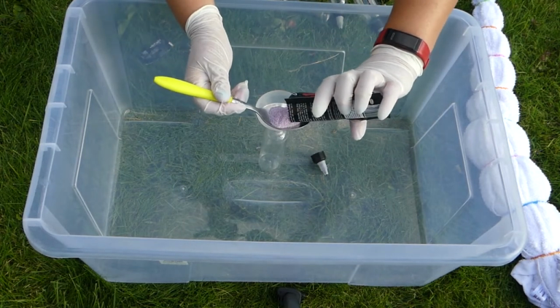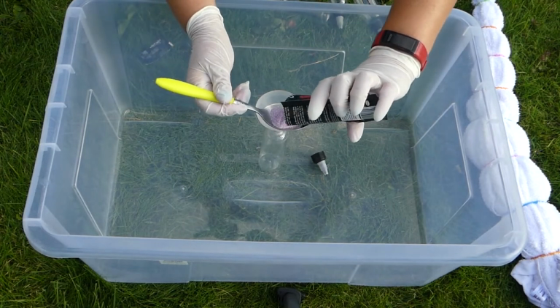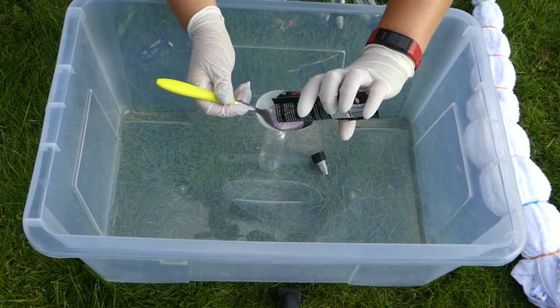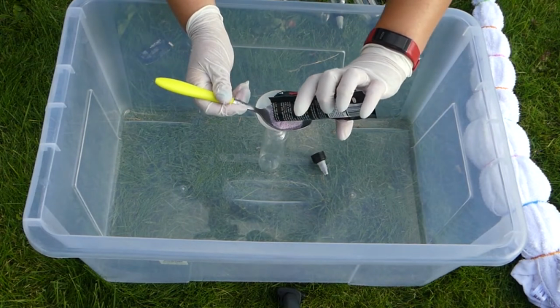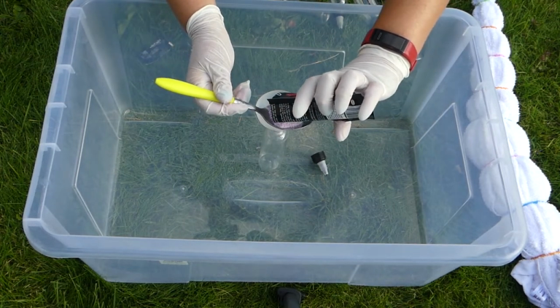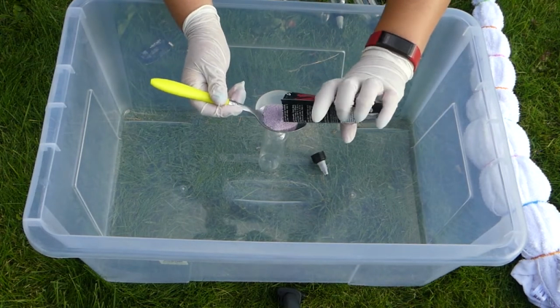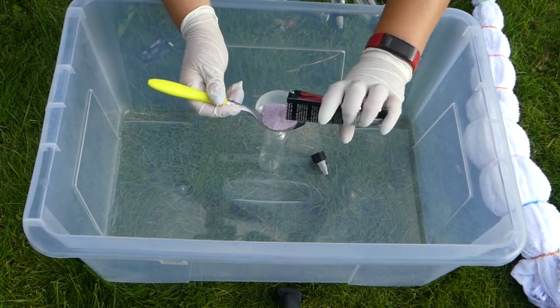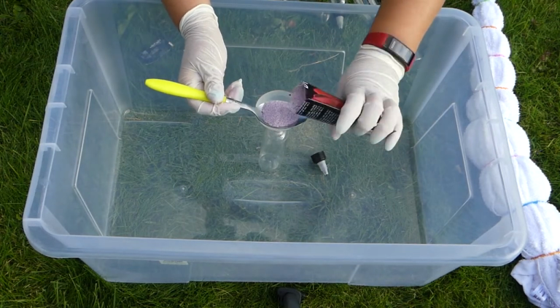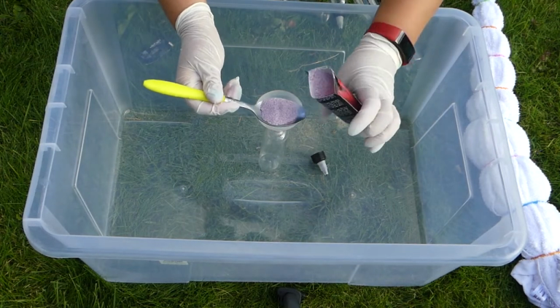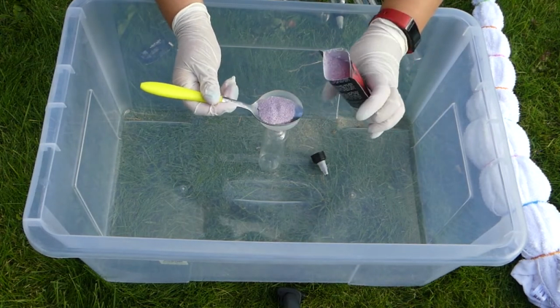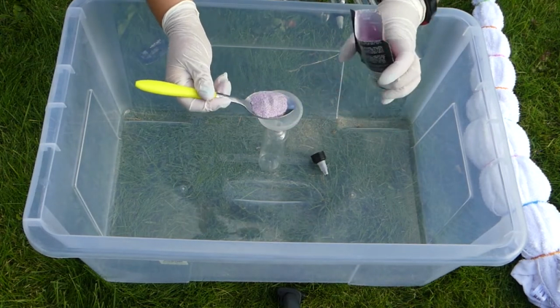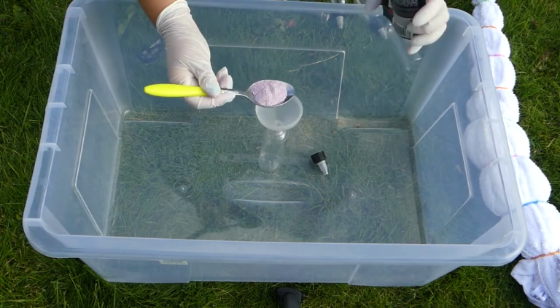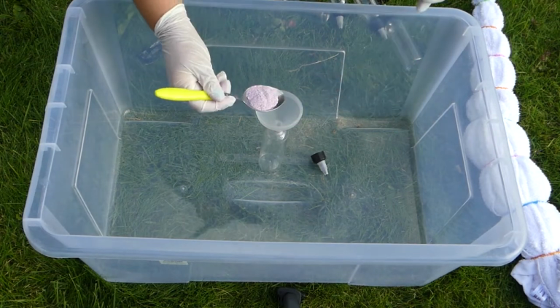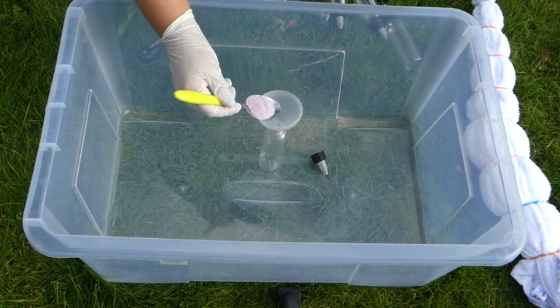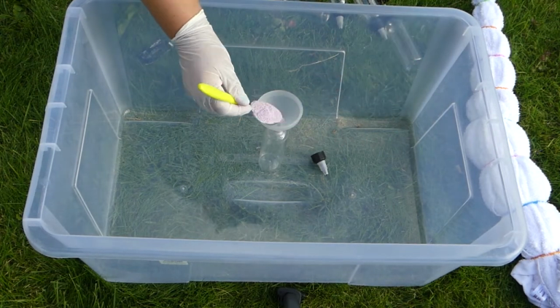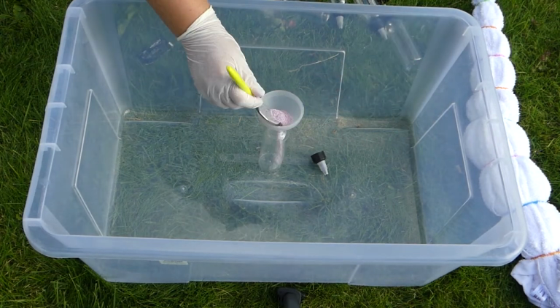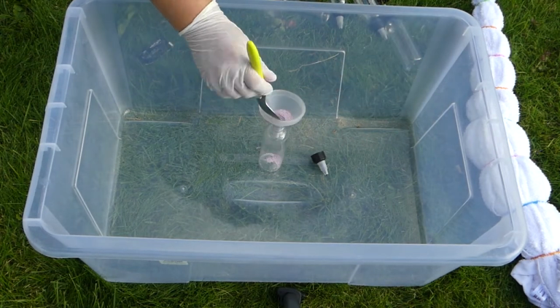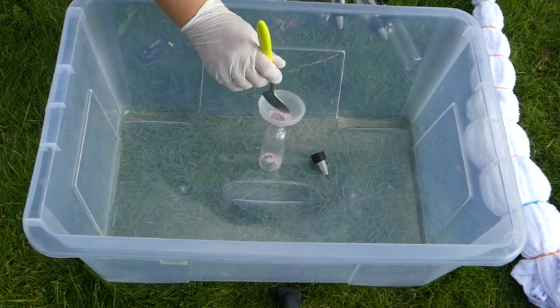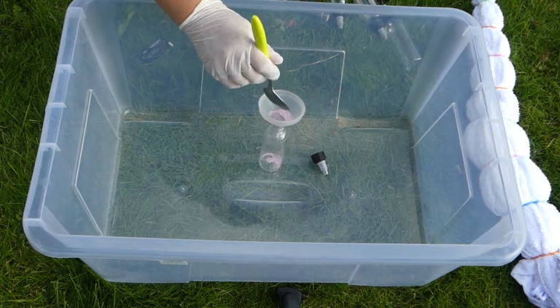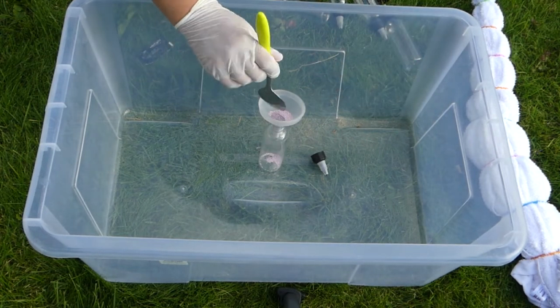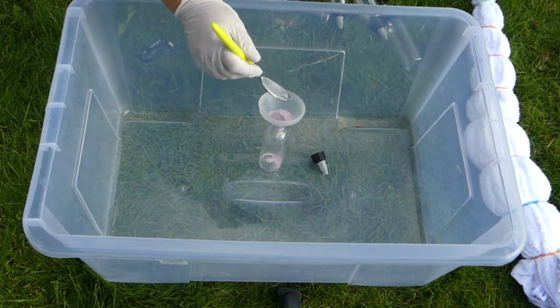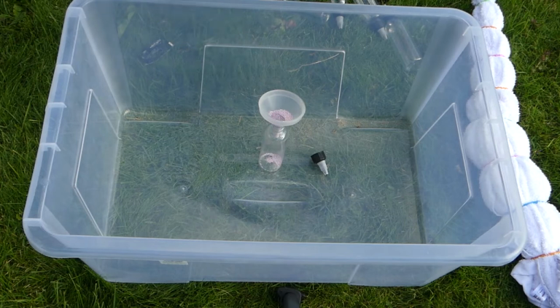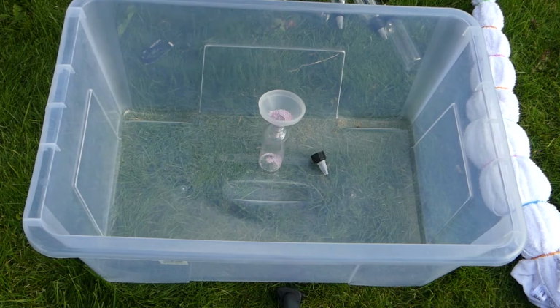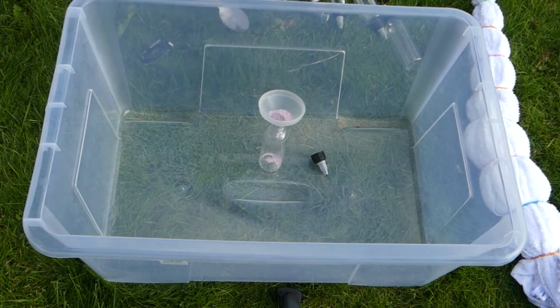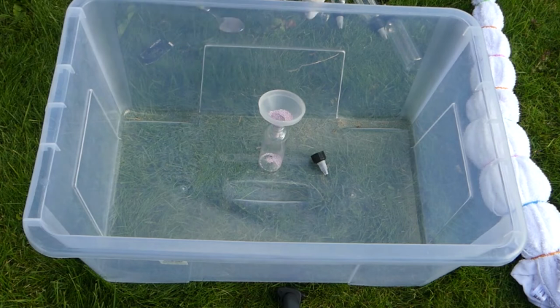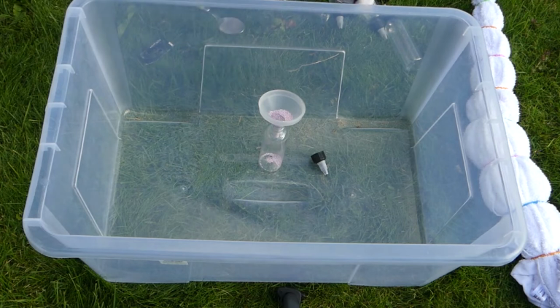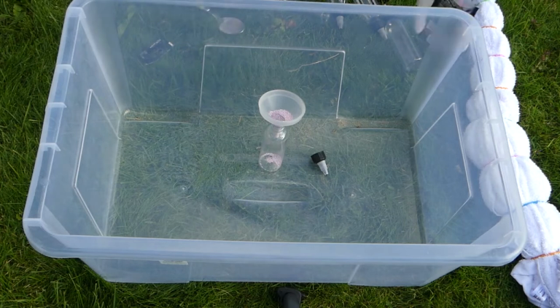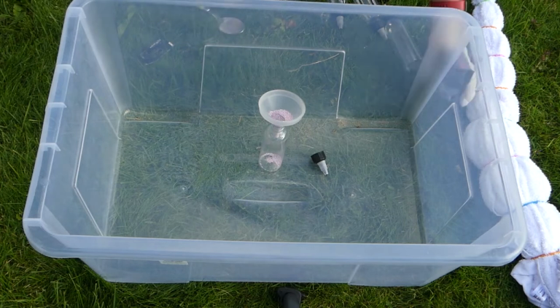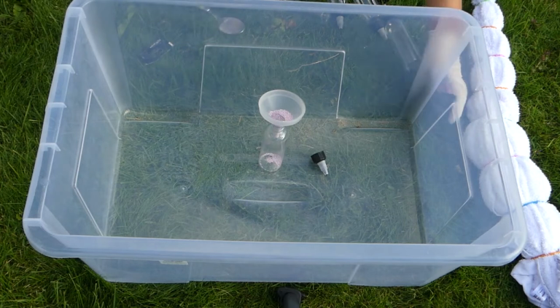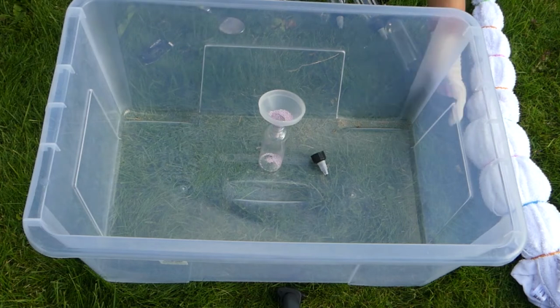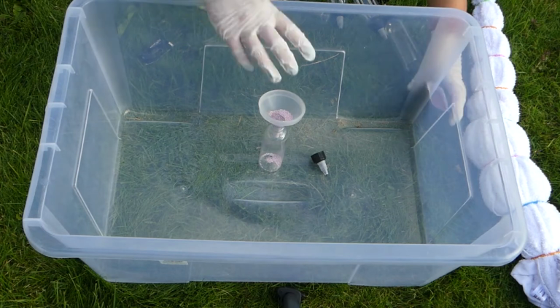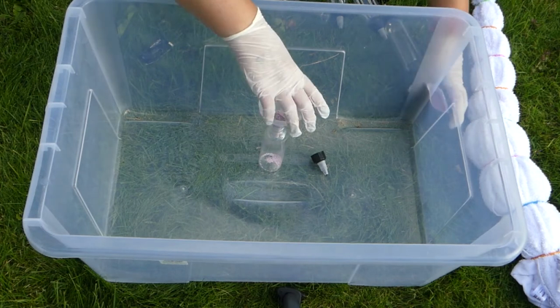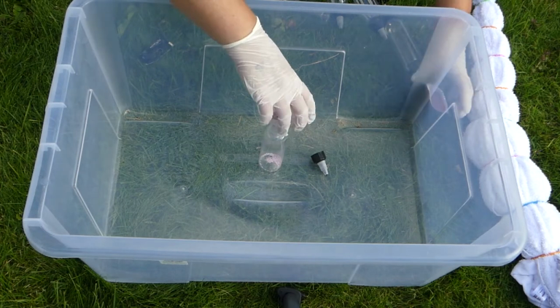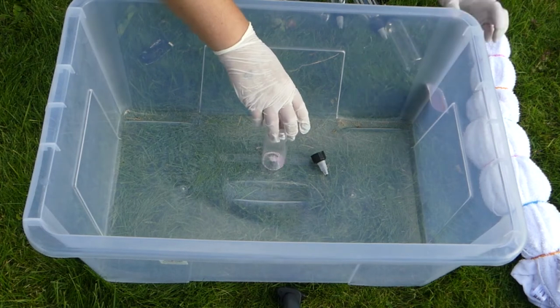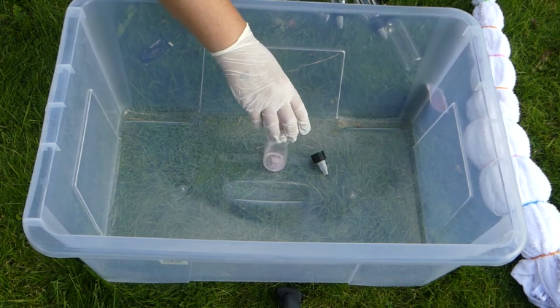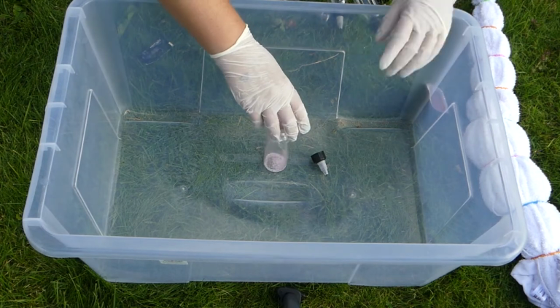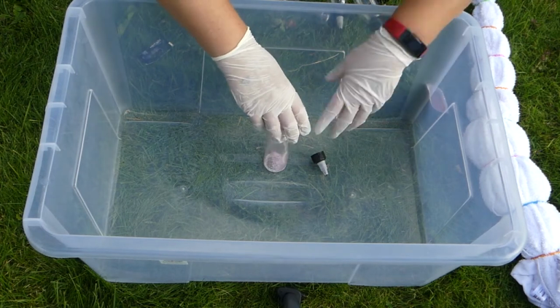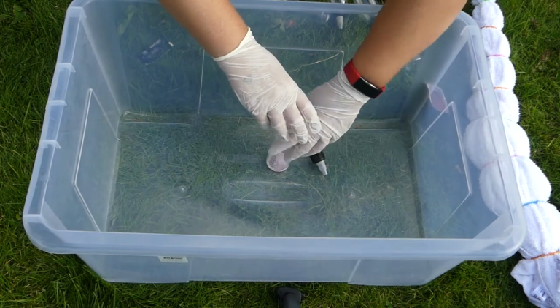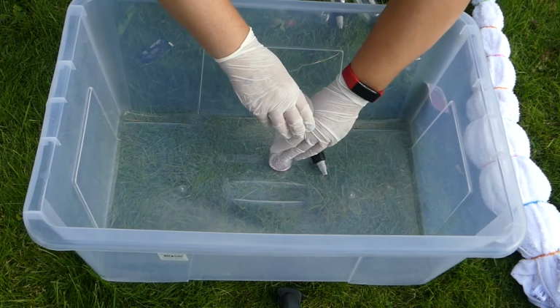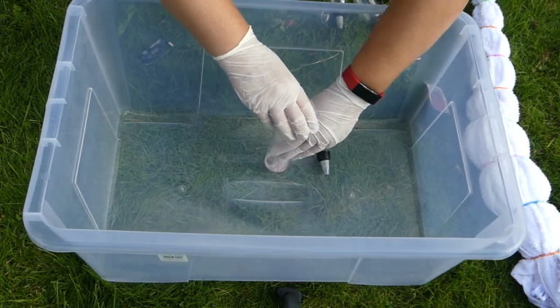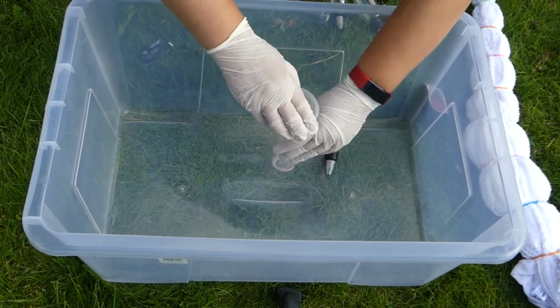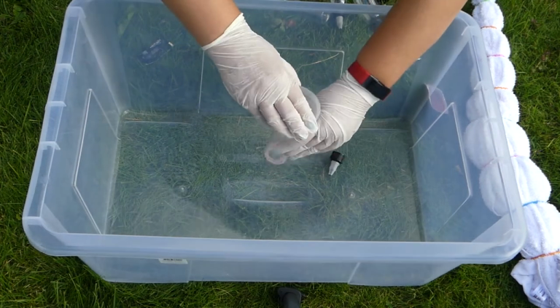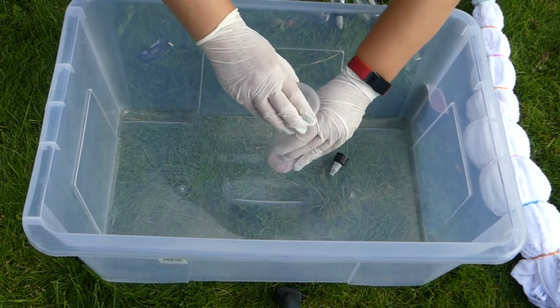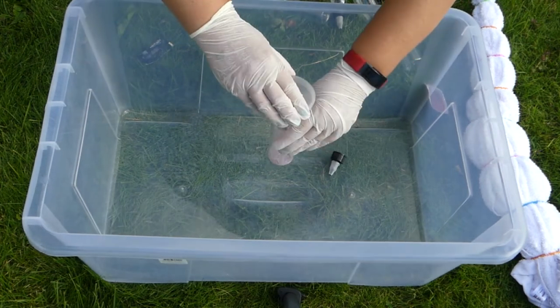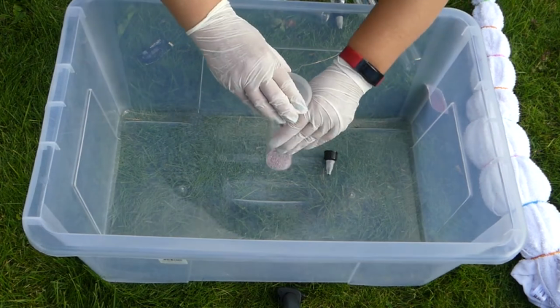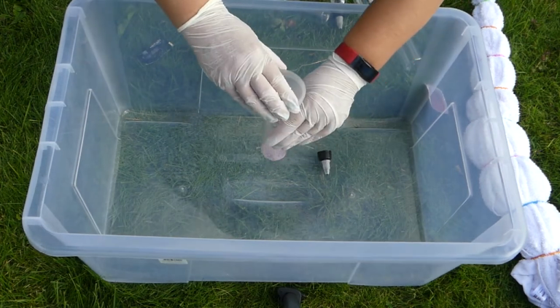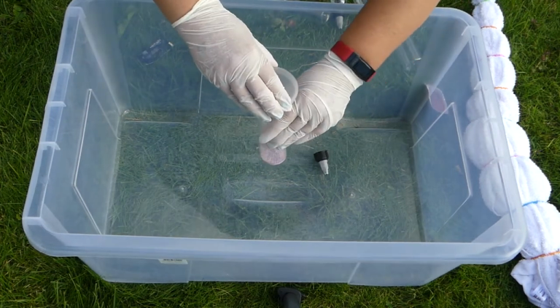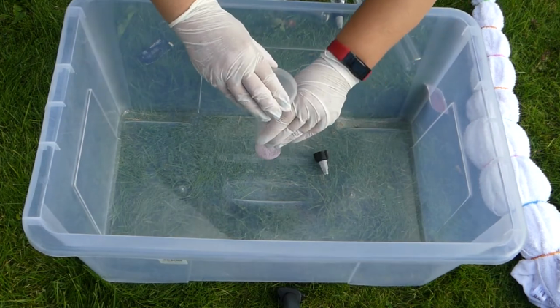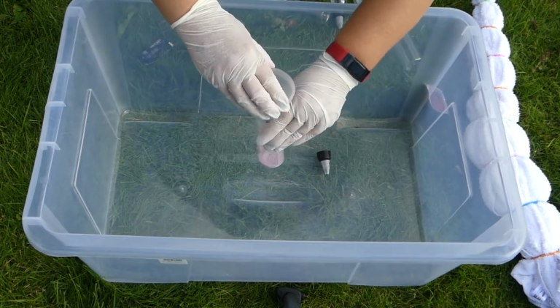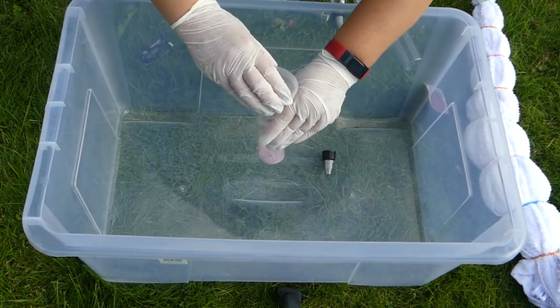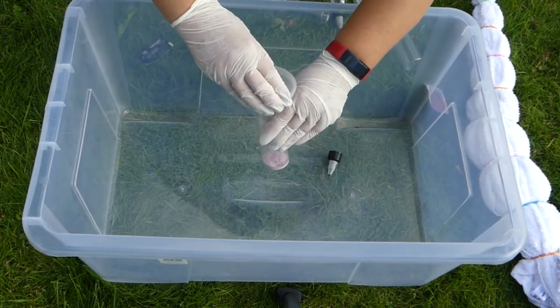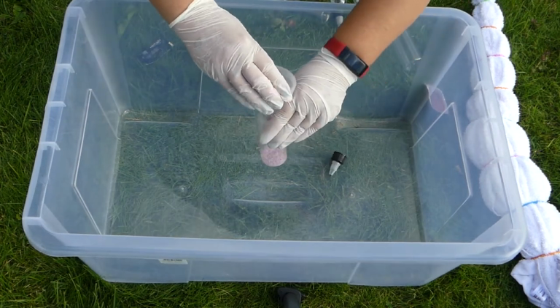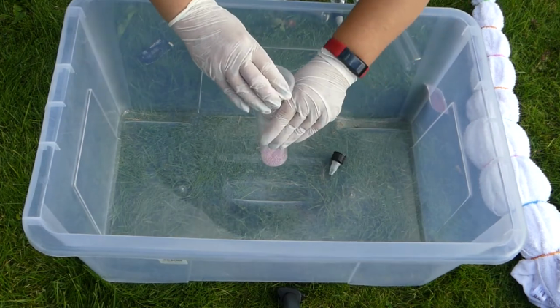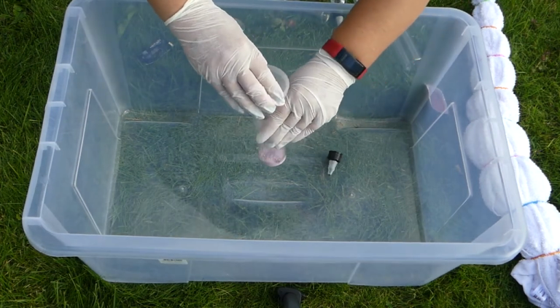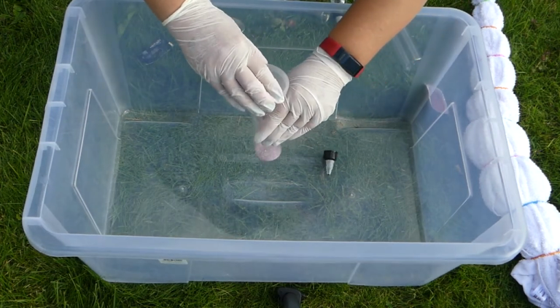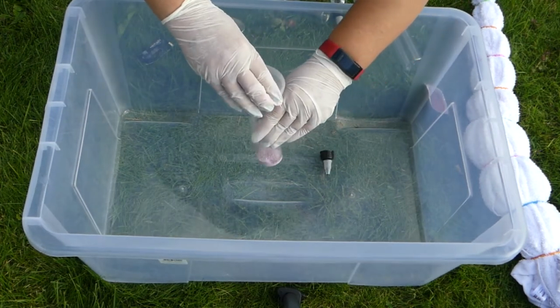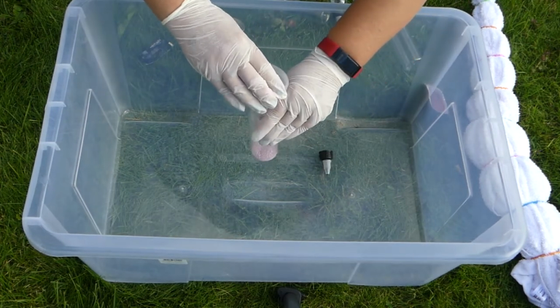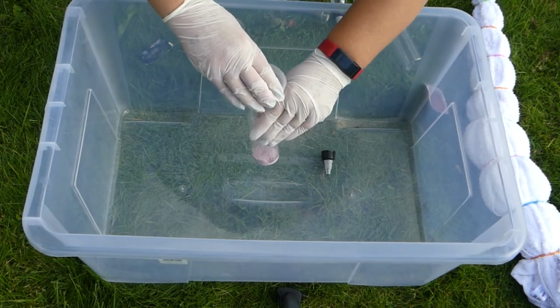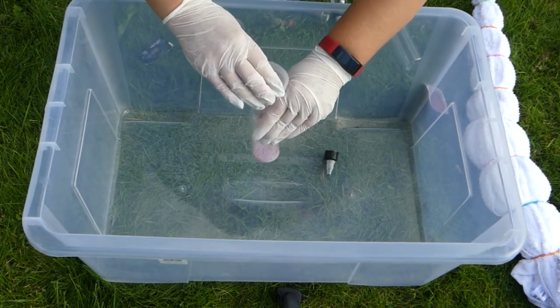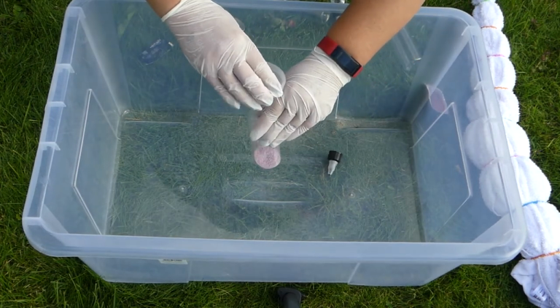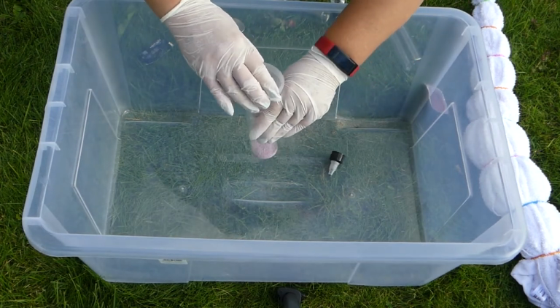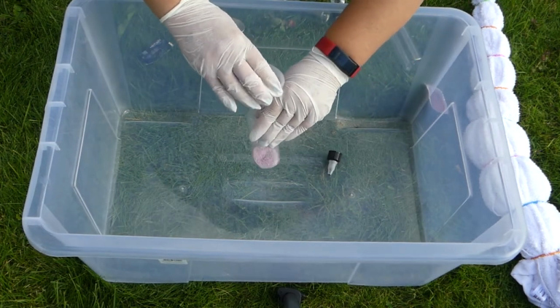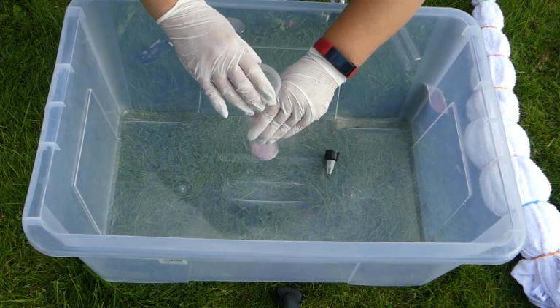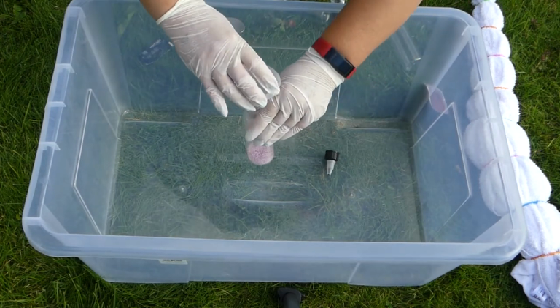I use a small funnel to add my dye to my bottles, then add warm water, close the bottles, and shake.